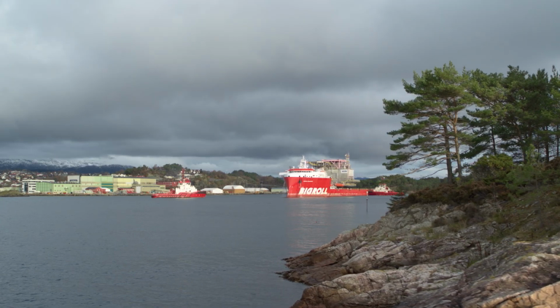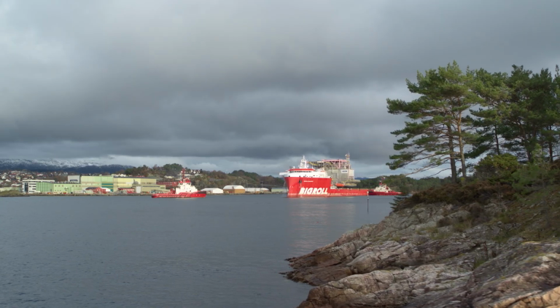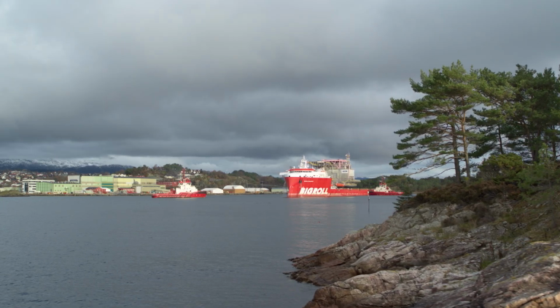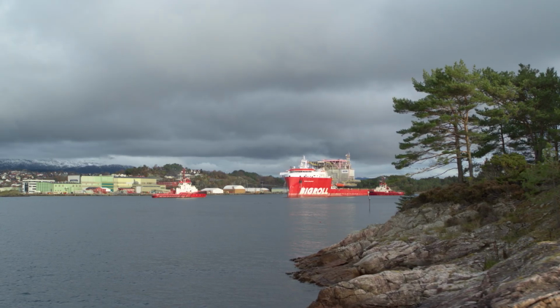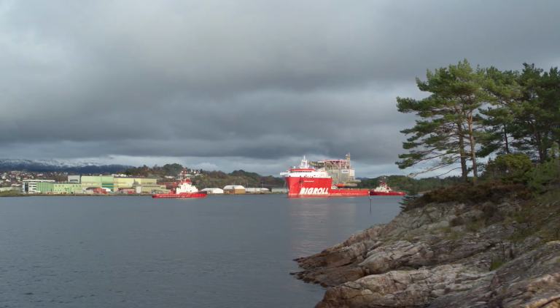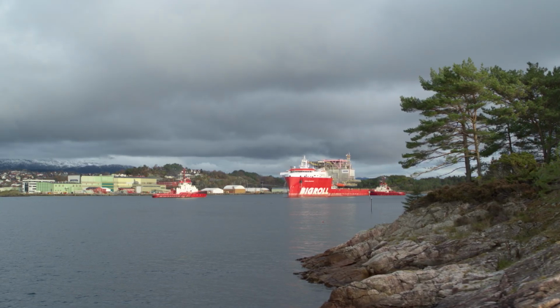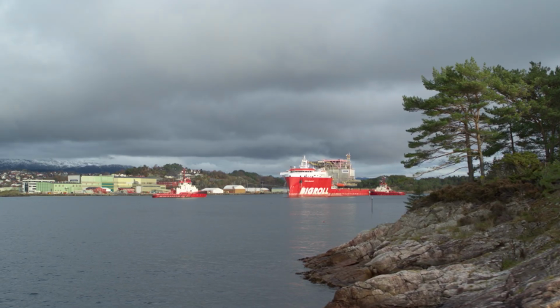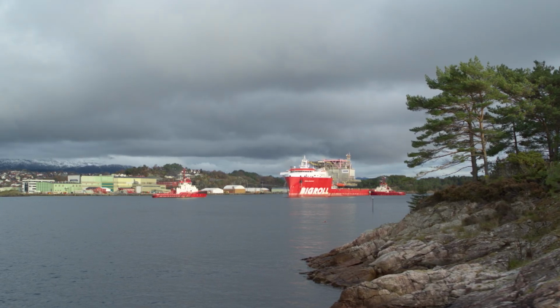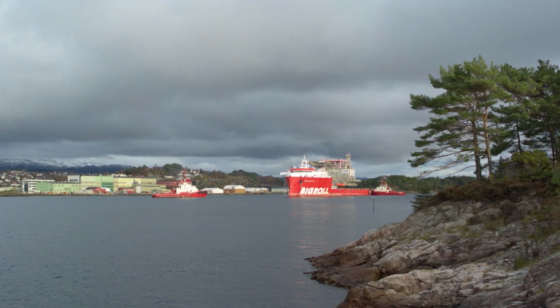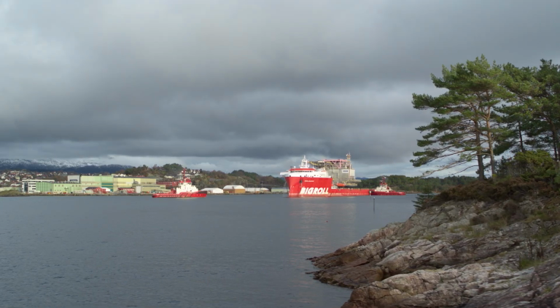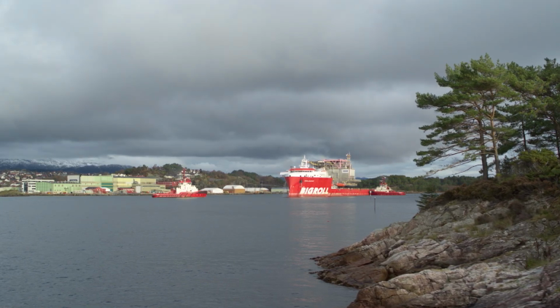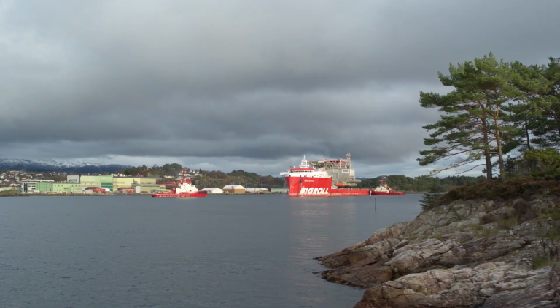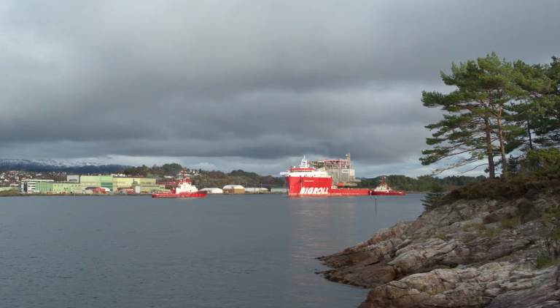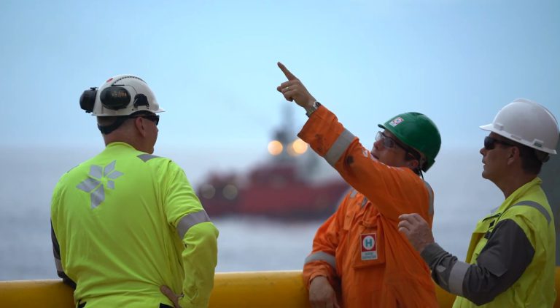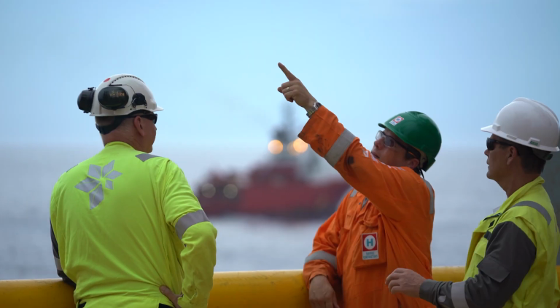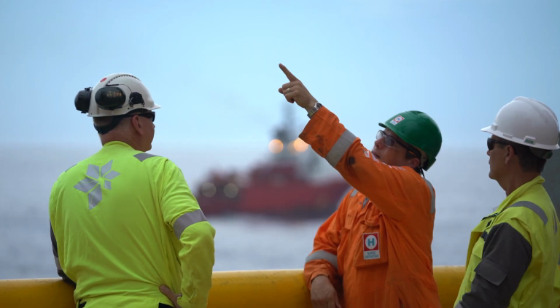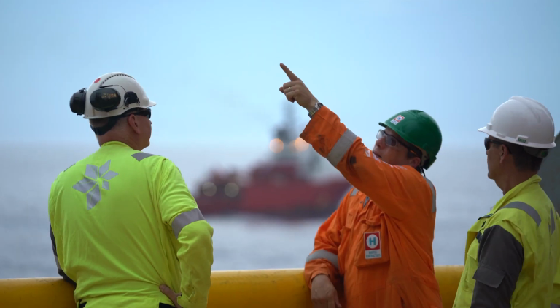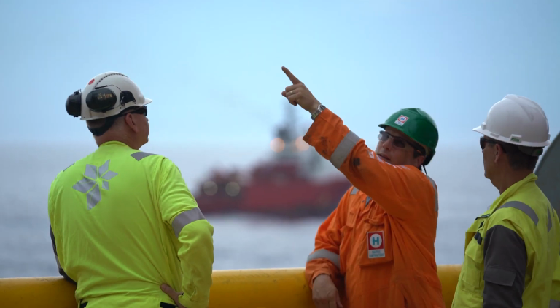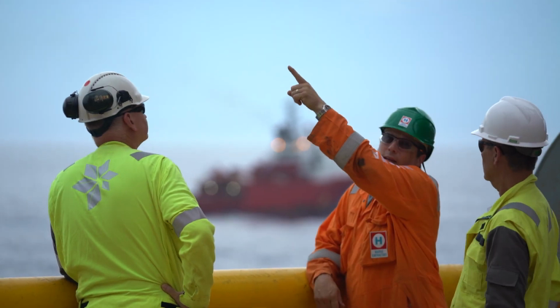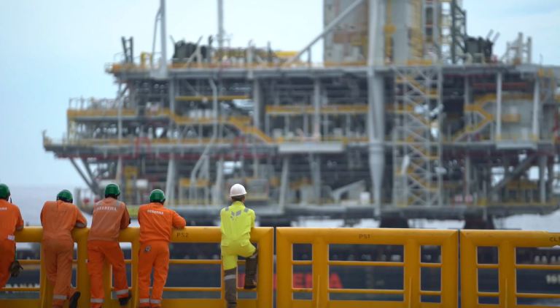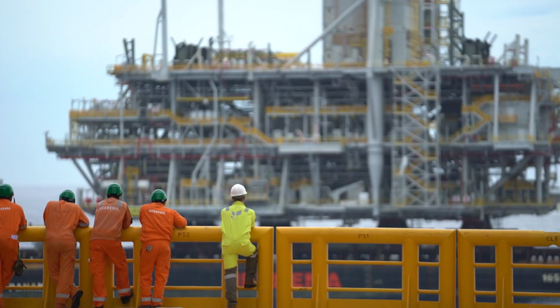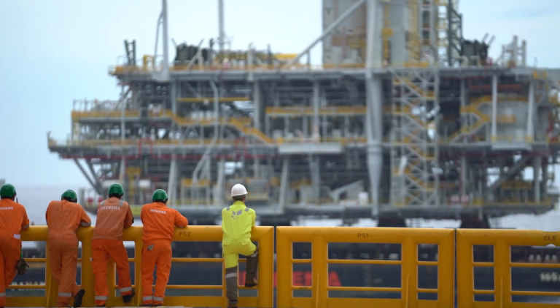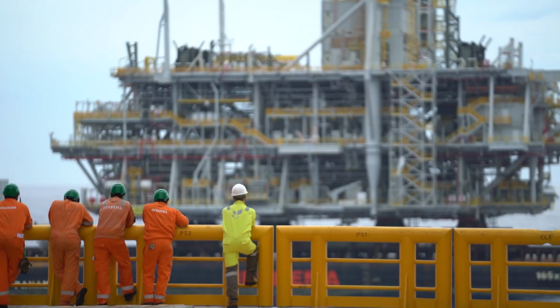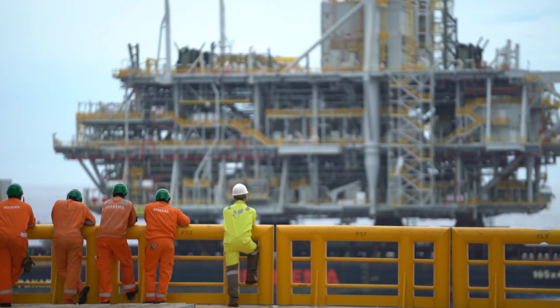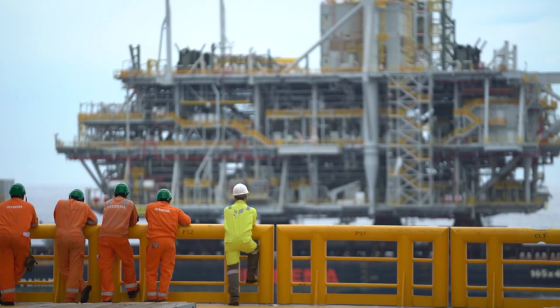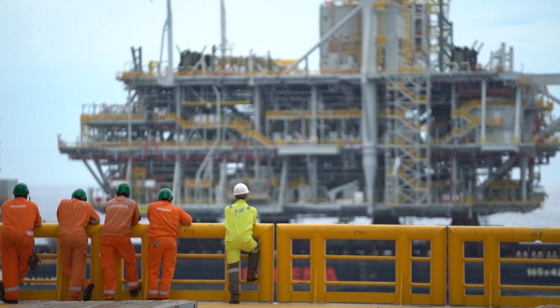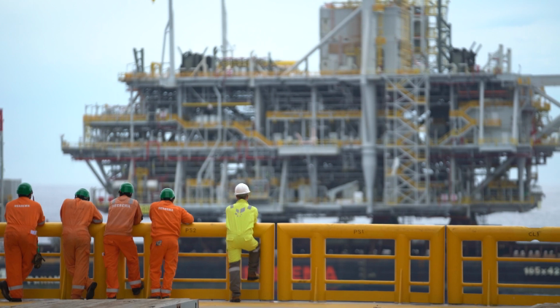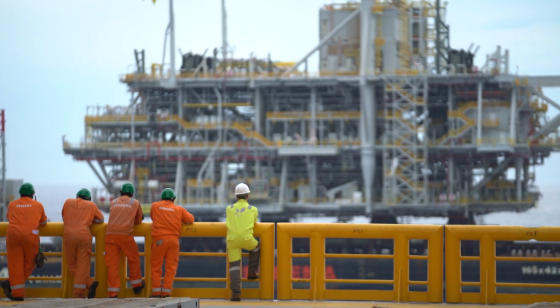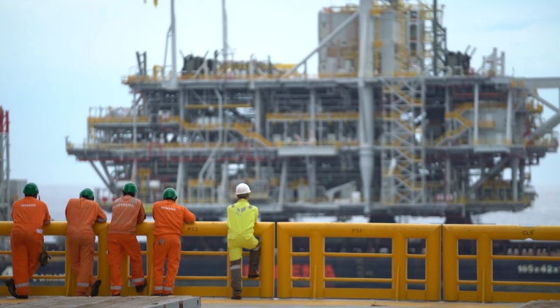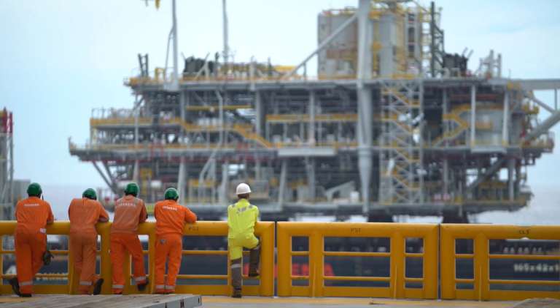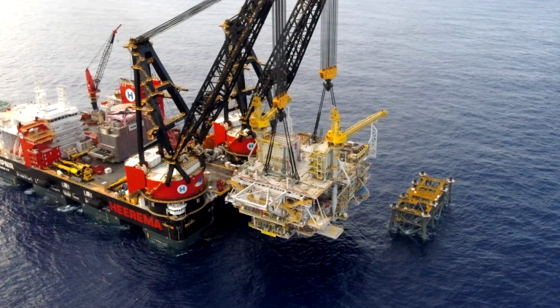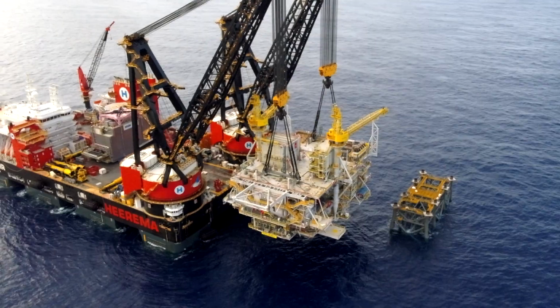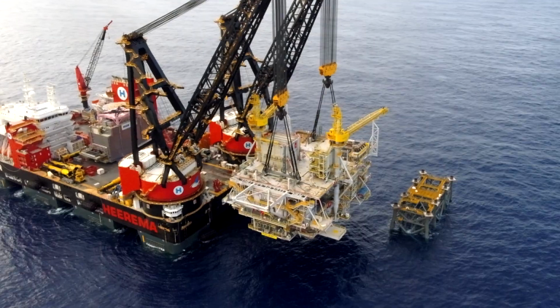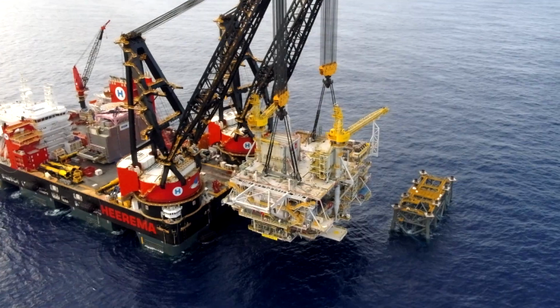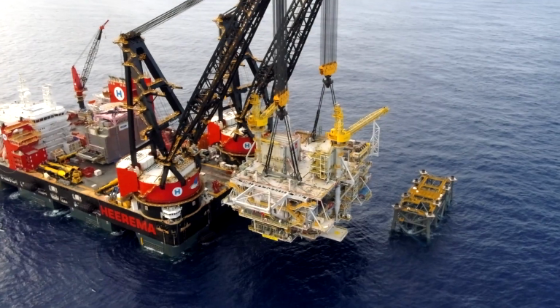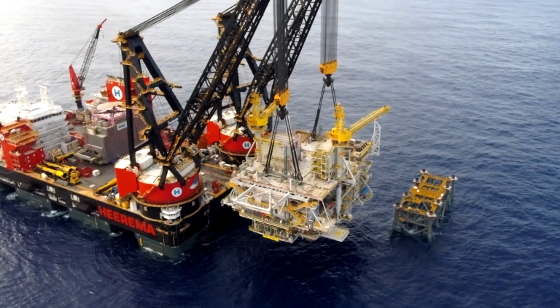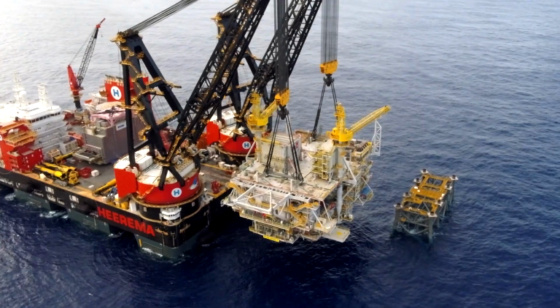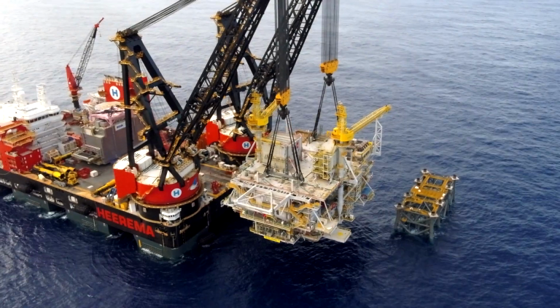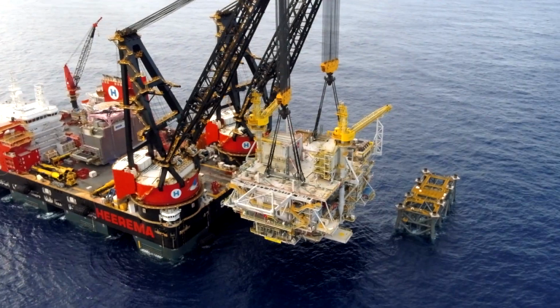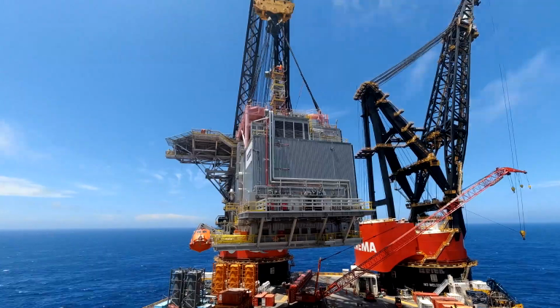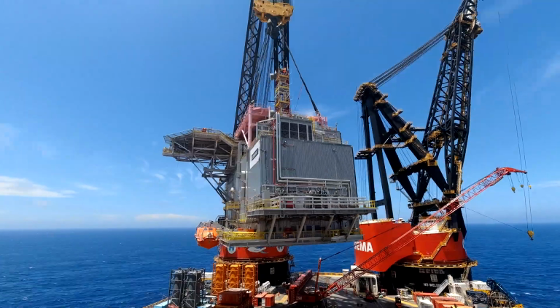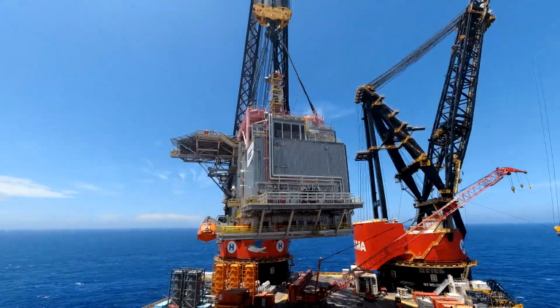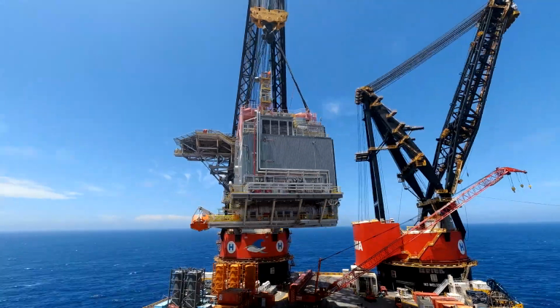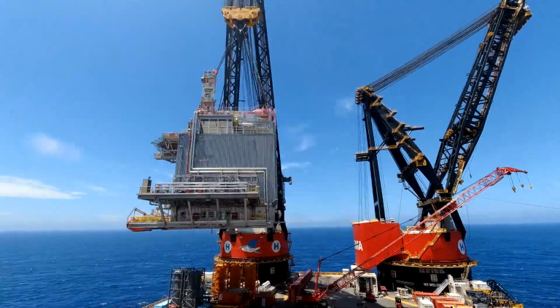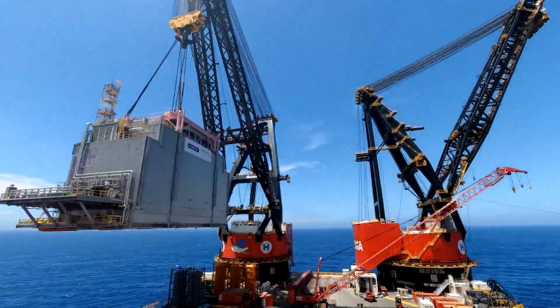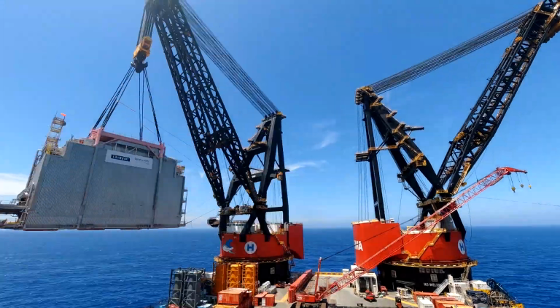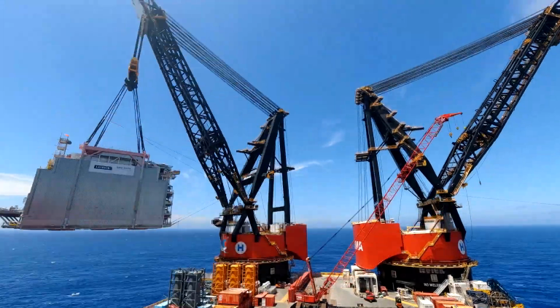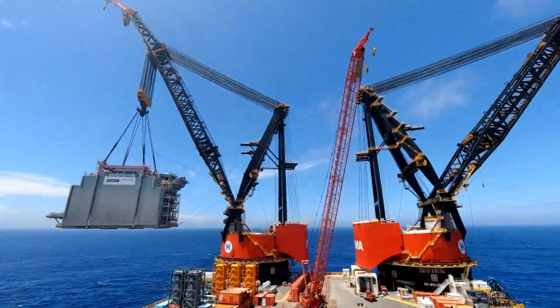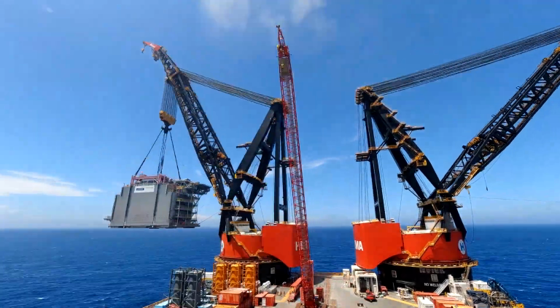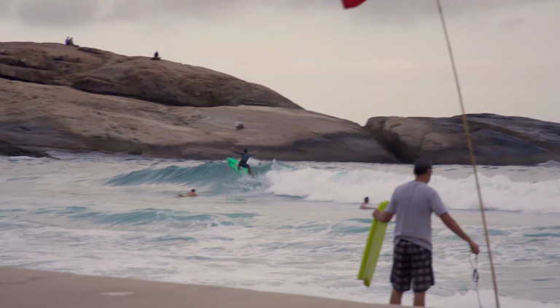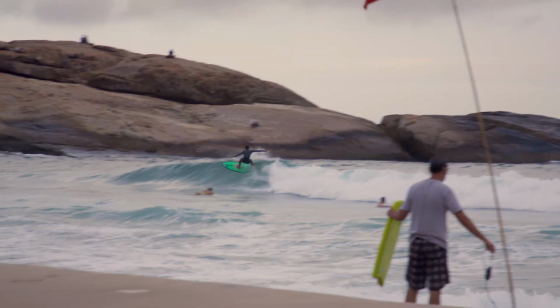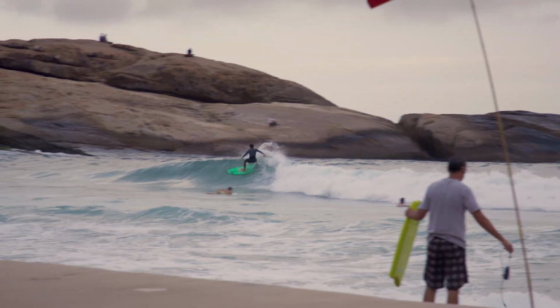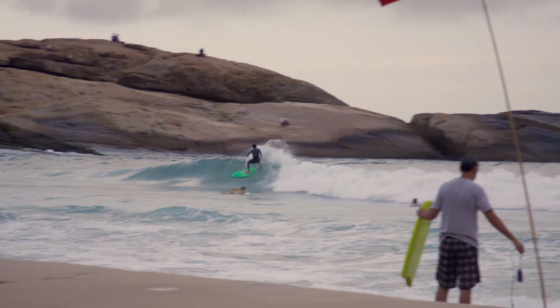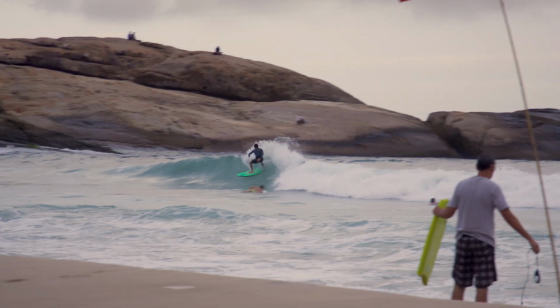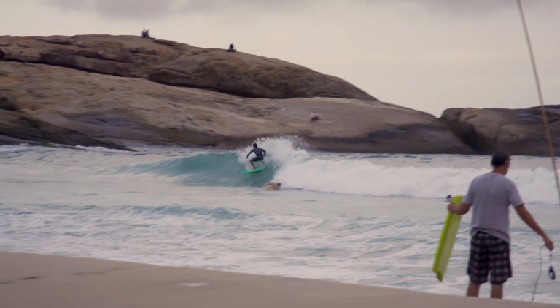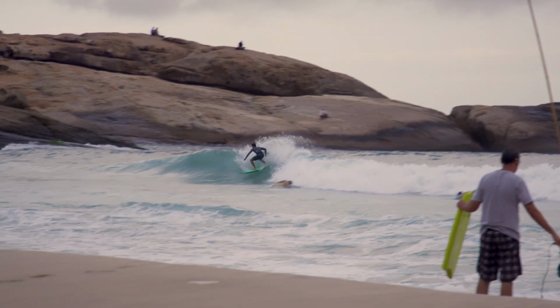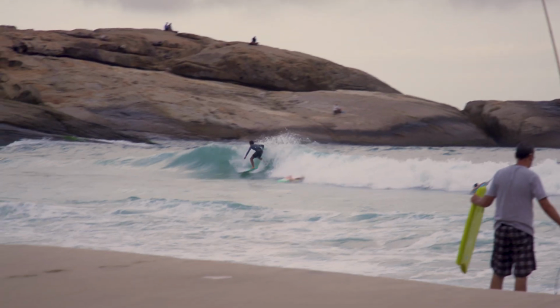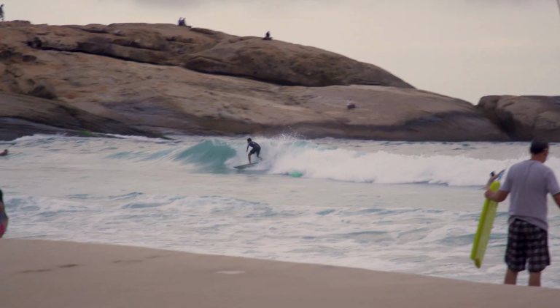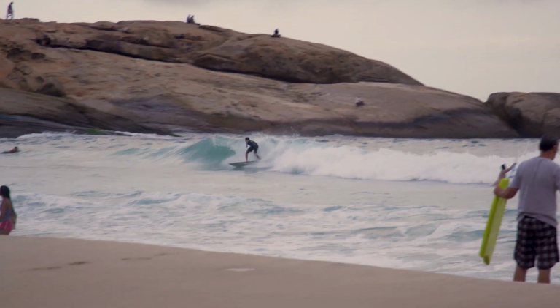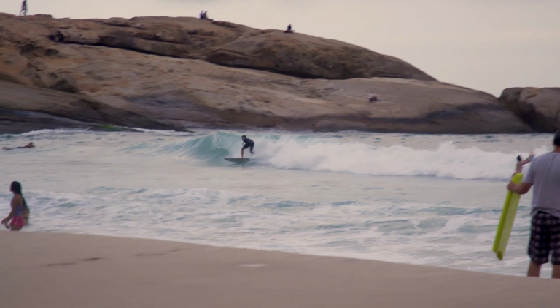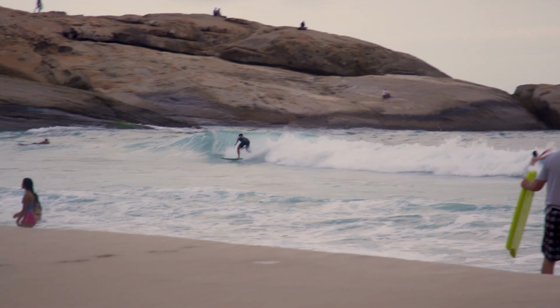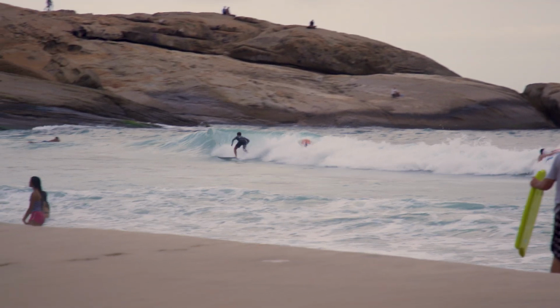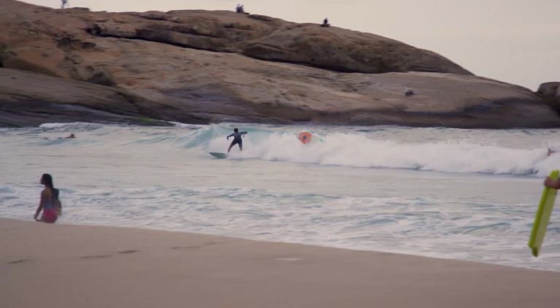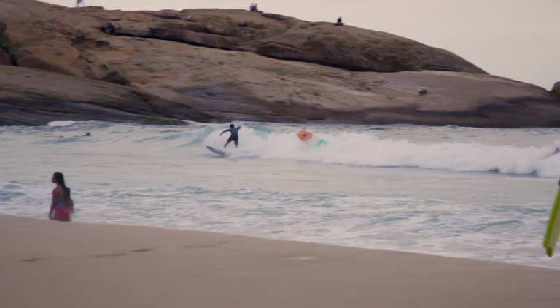This is a production of the U.S. Department of State.